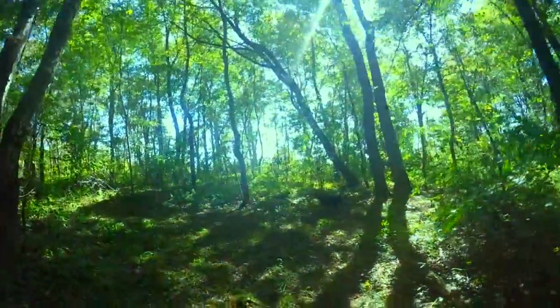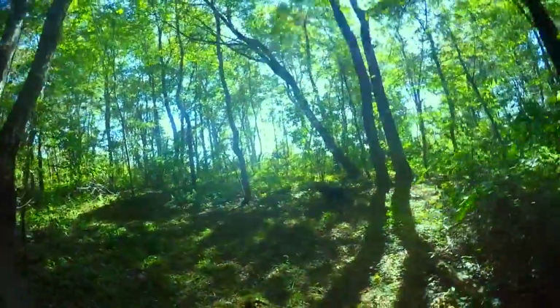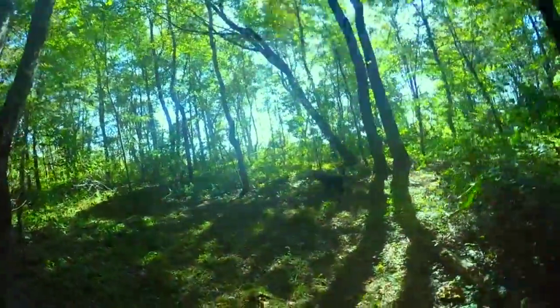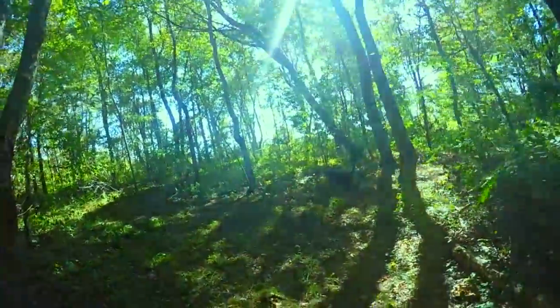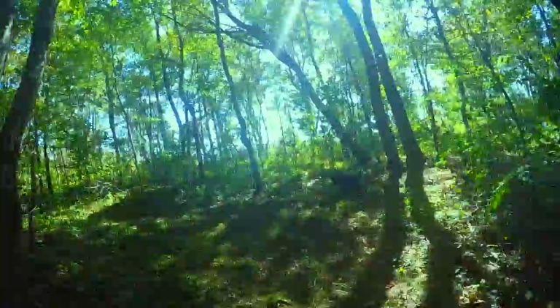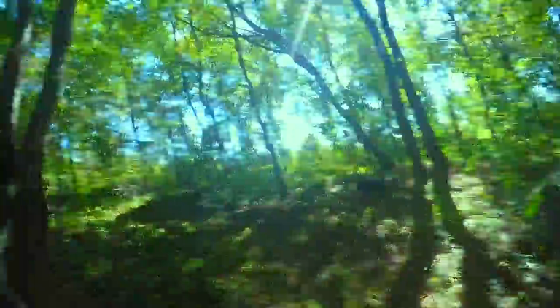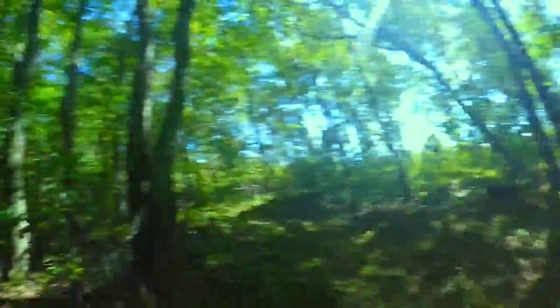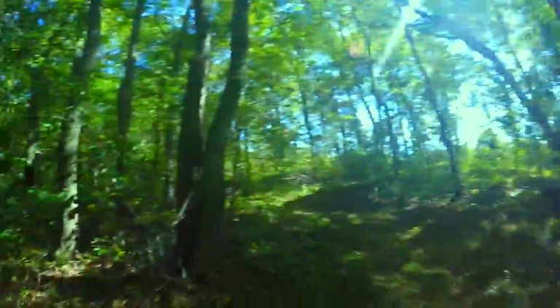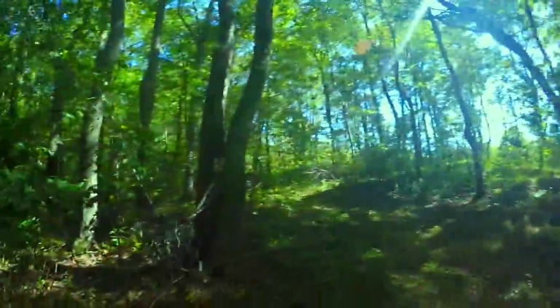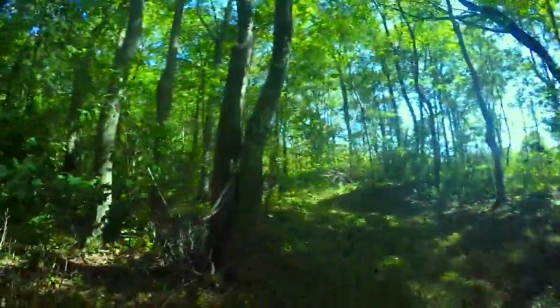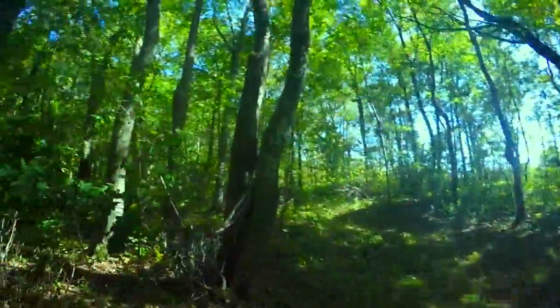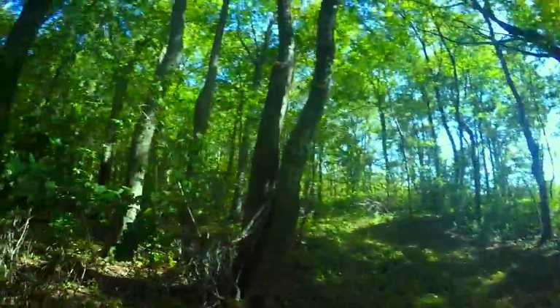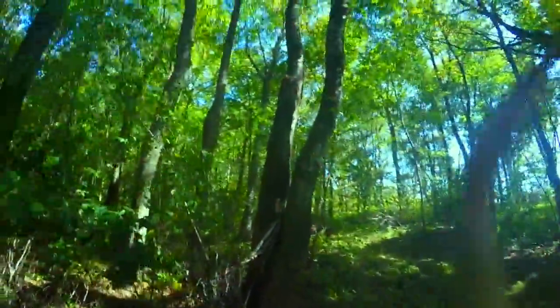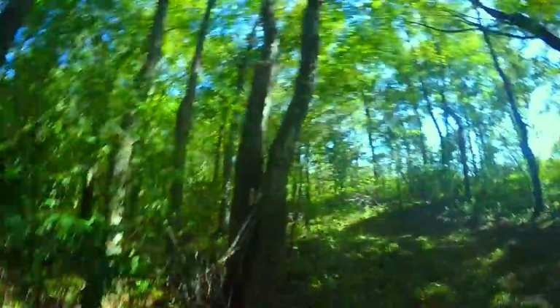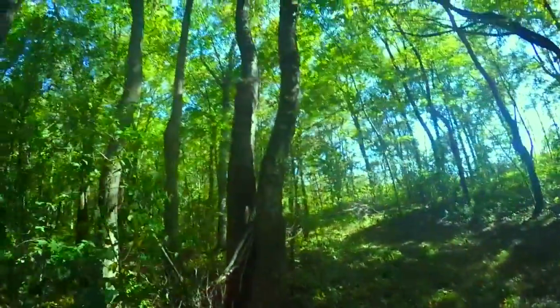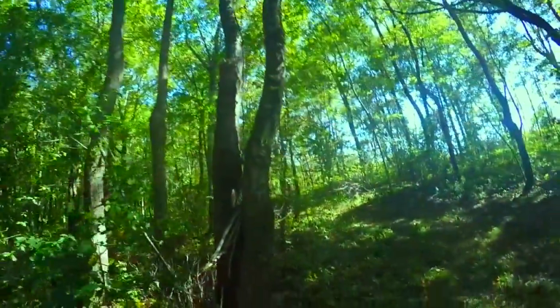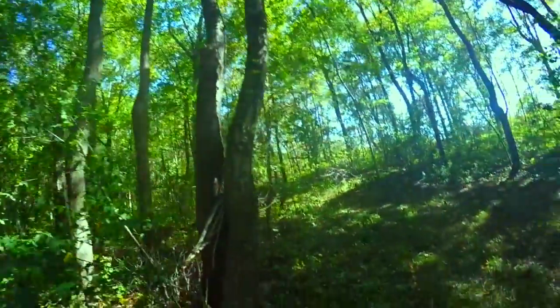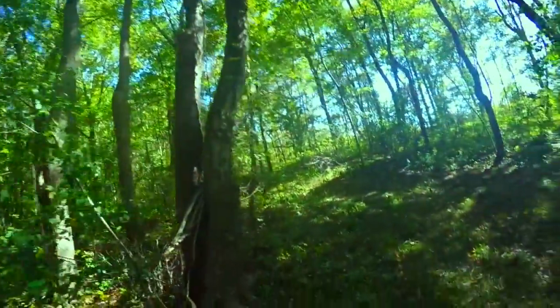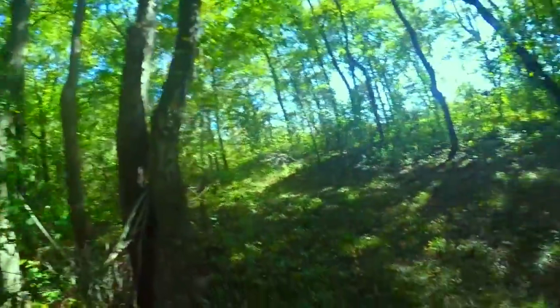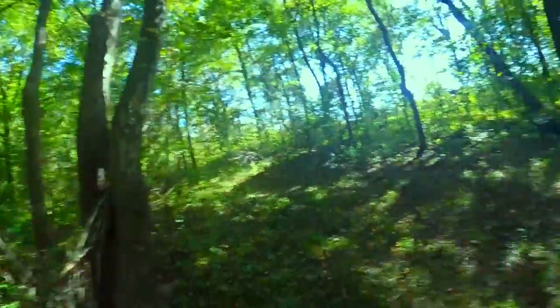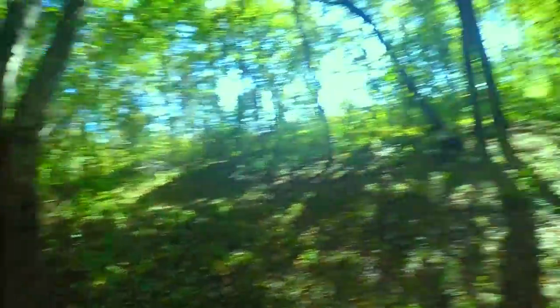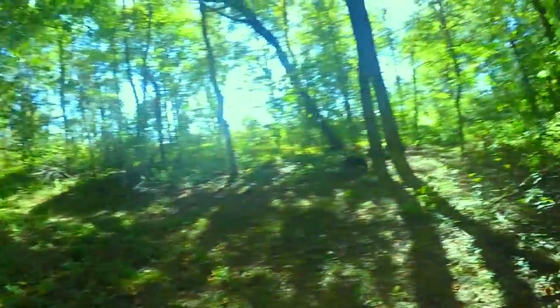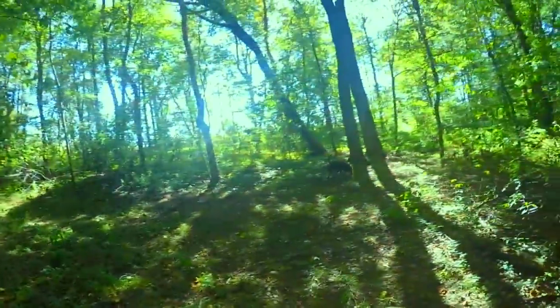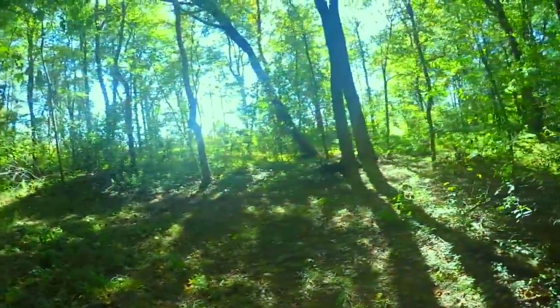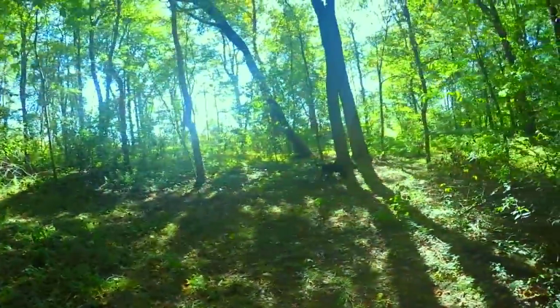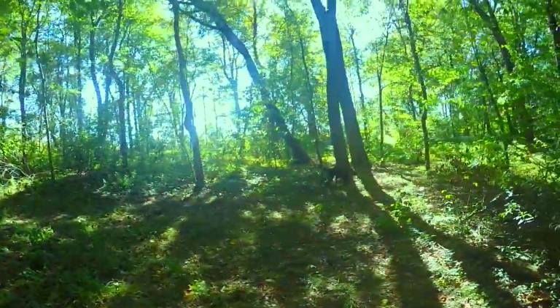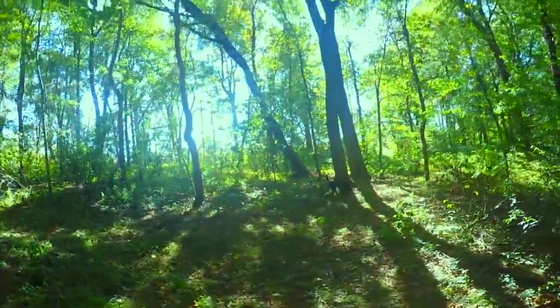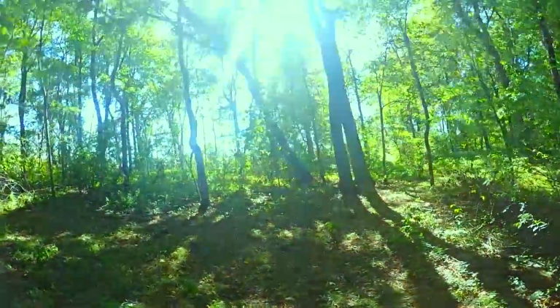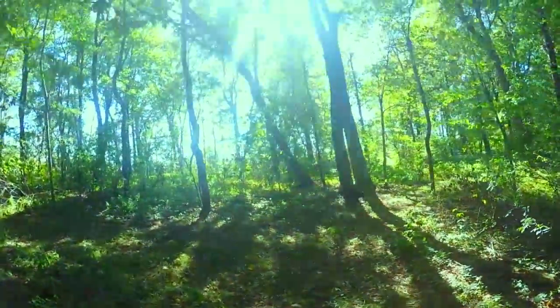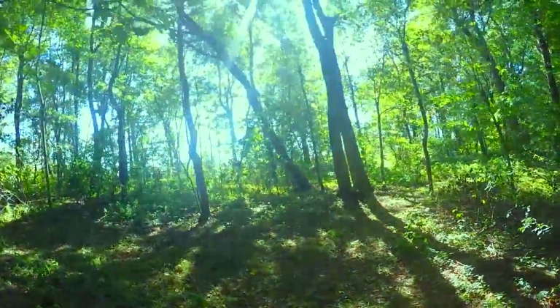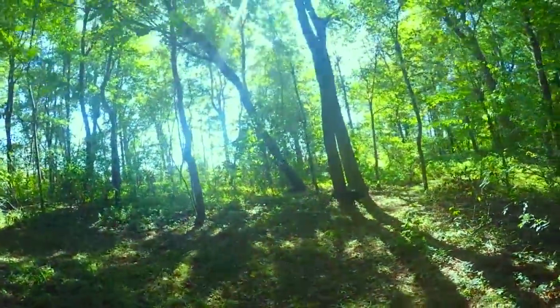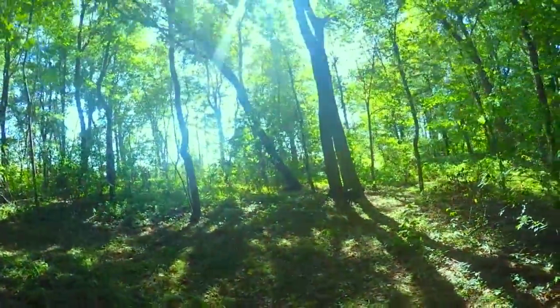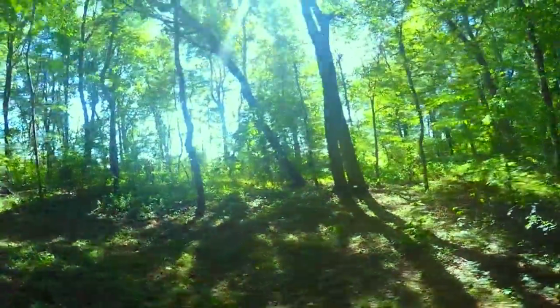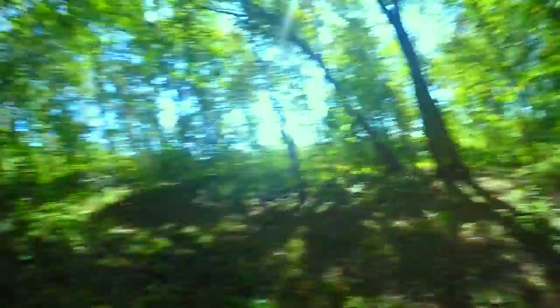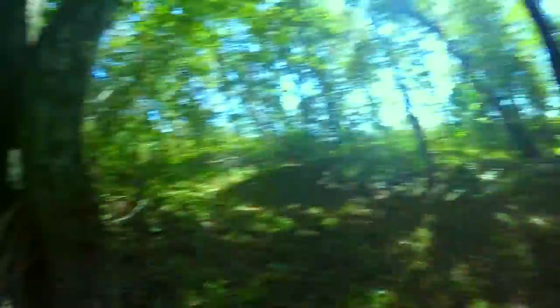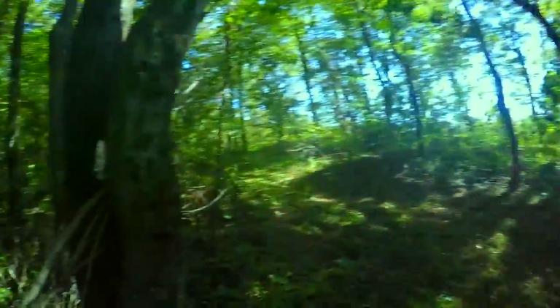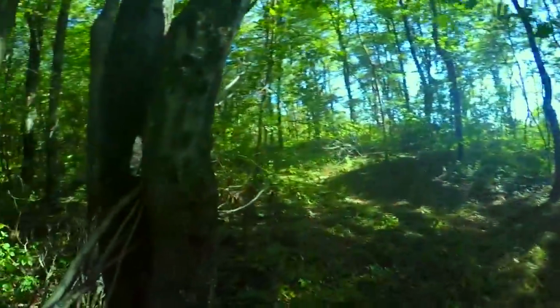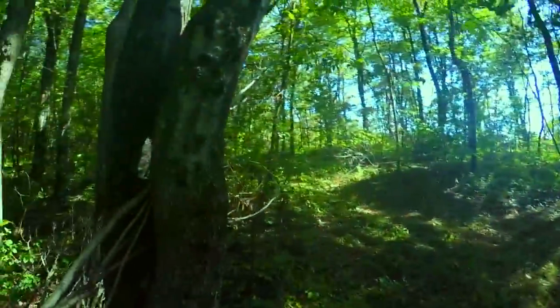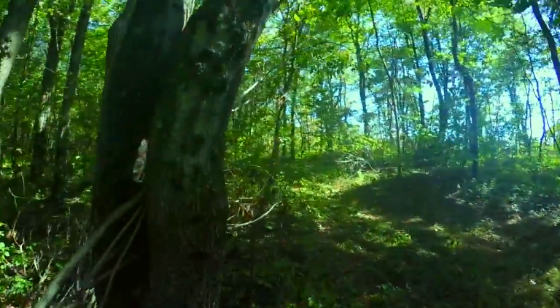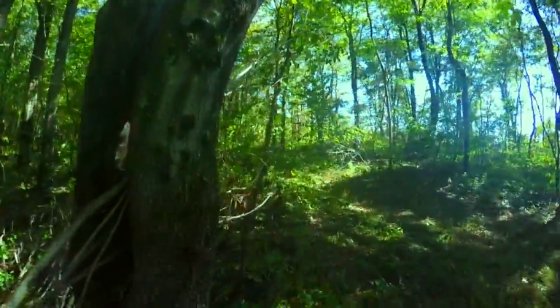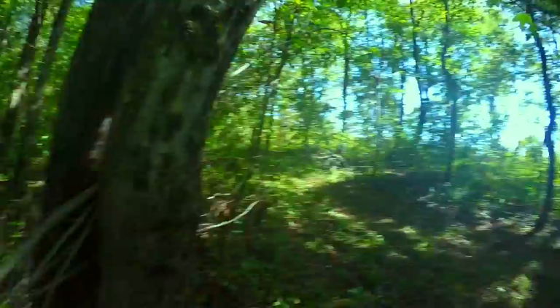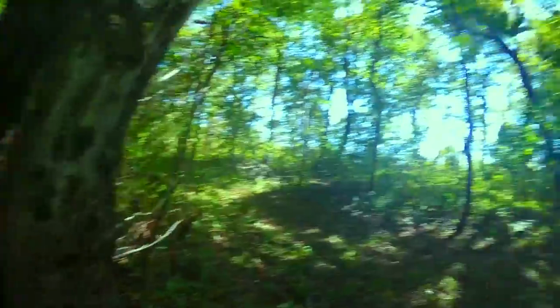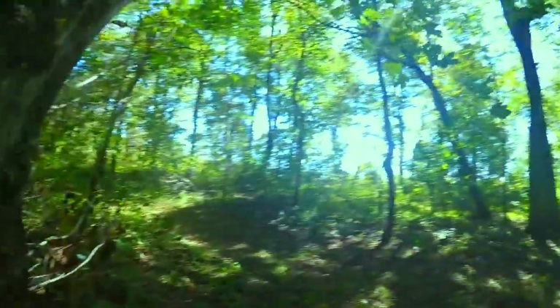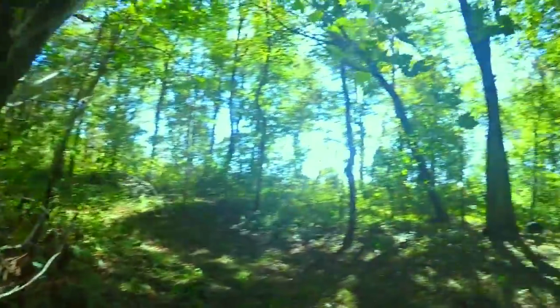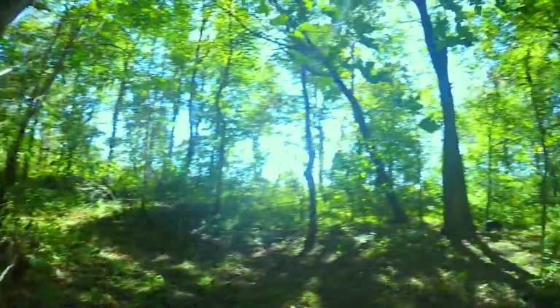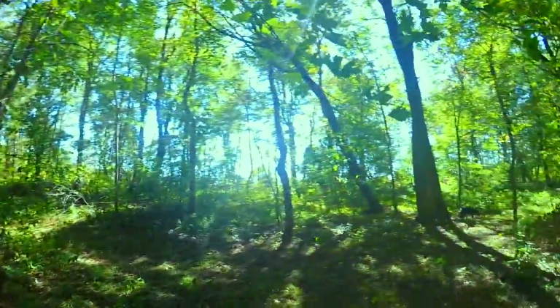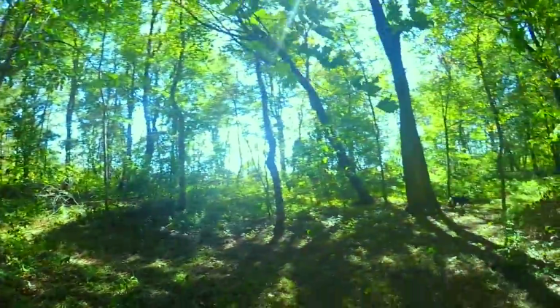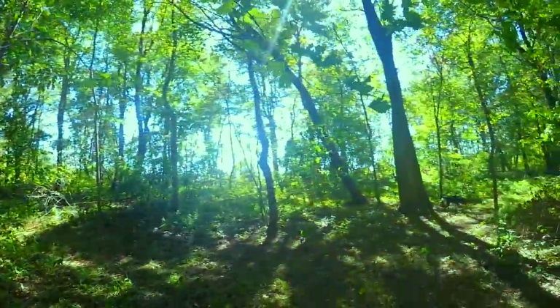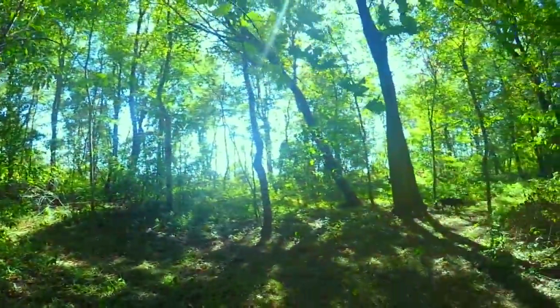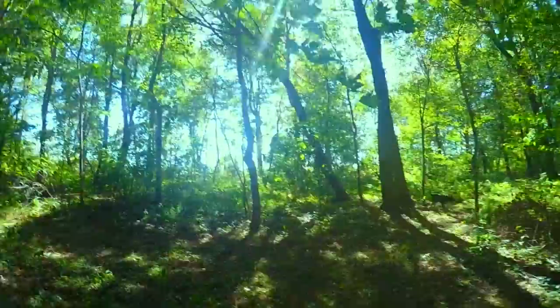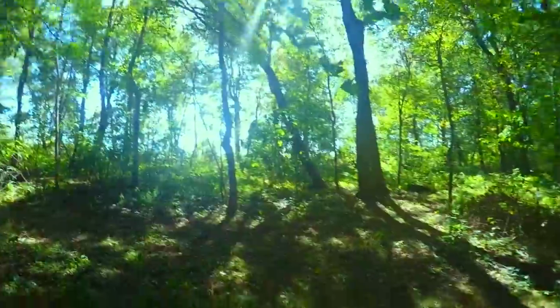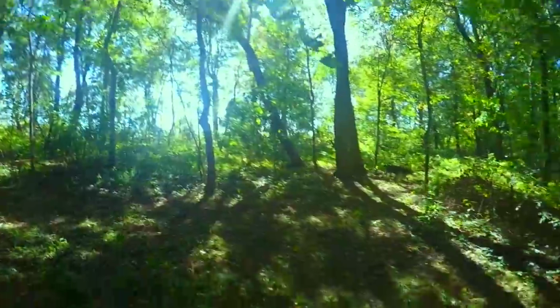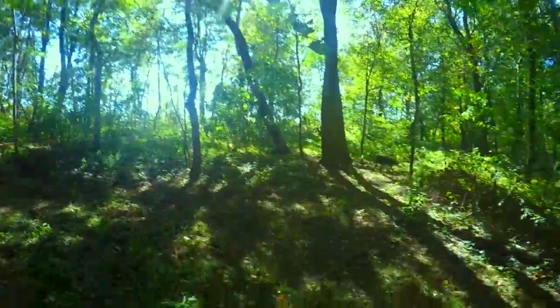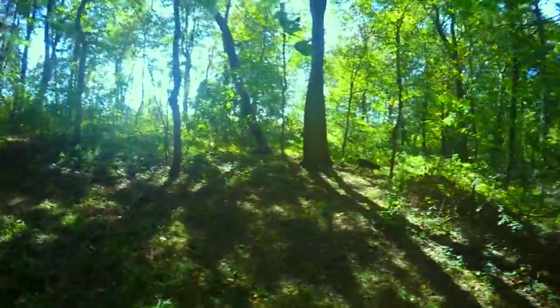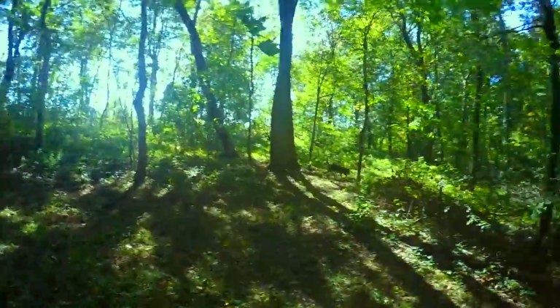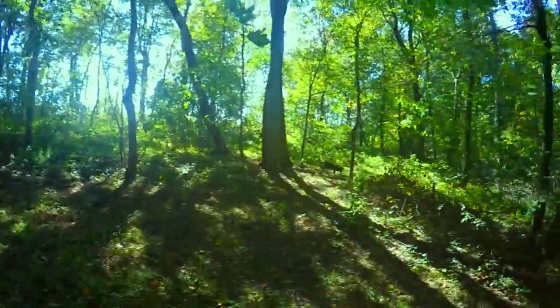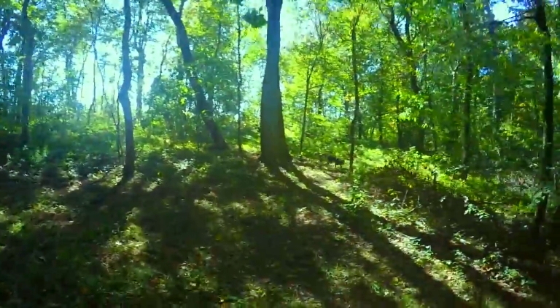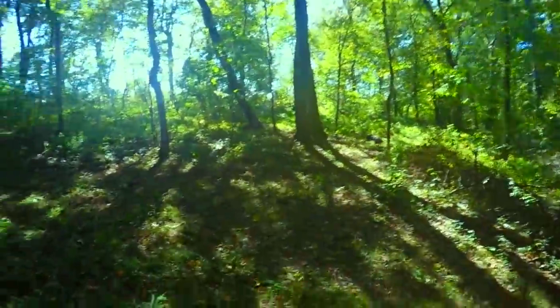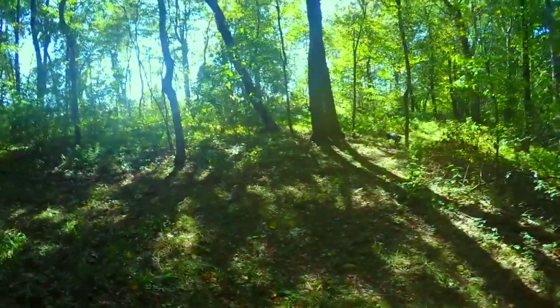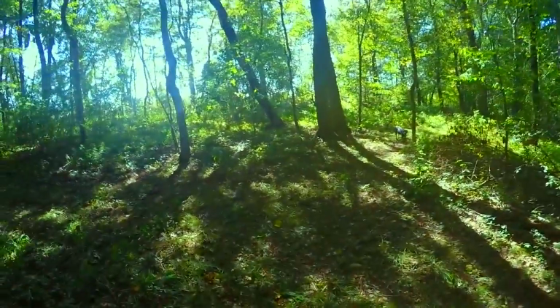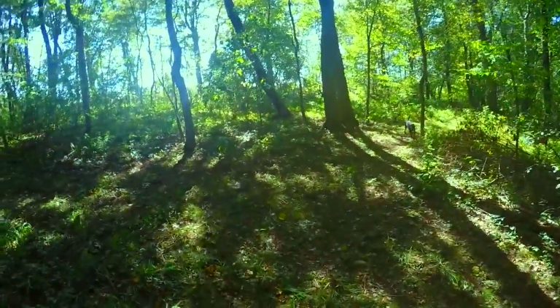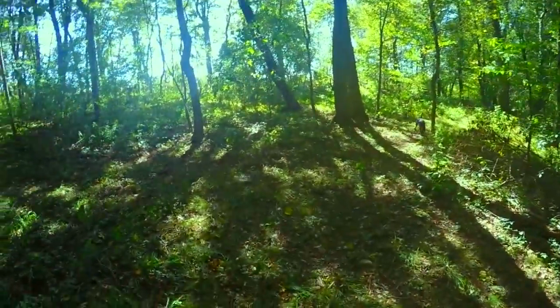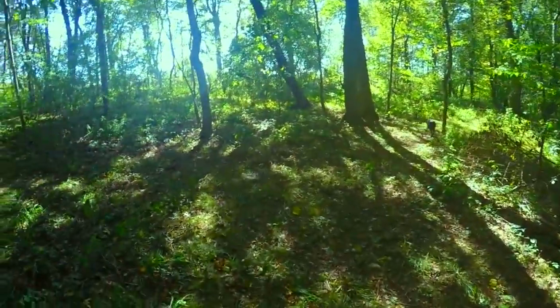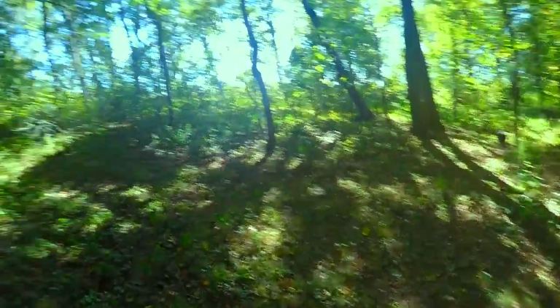It's nice and windy up here — it feels great.